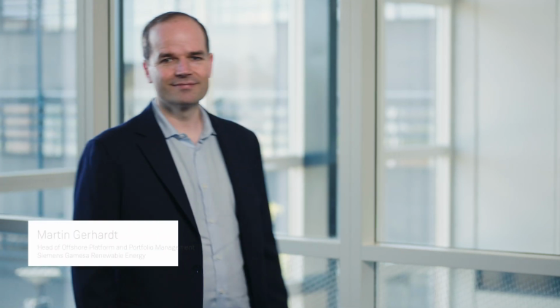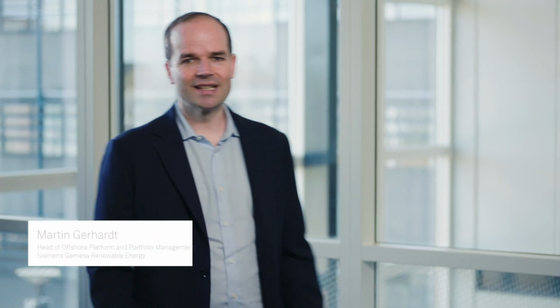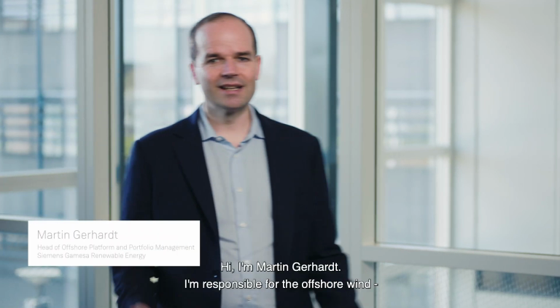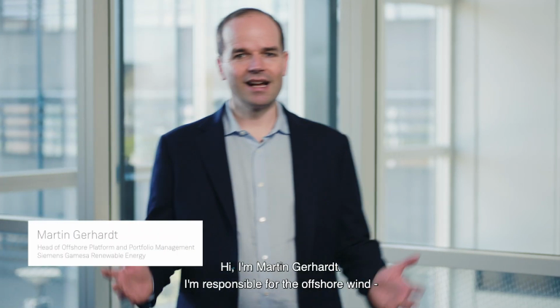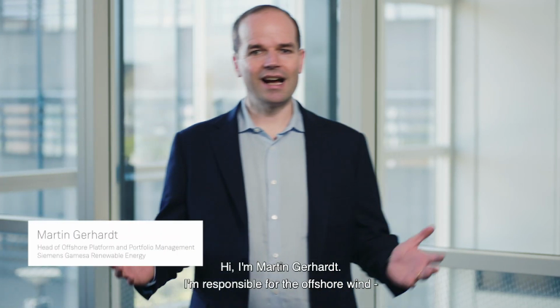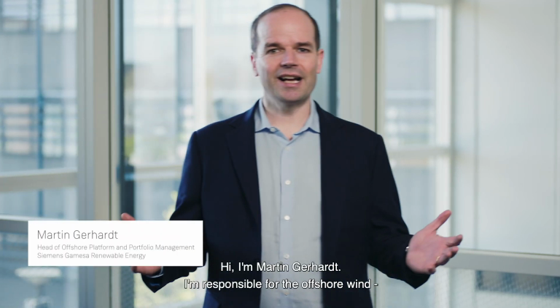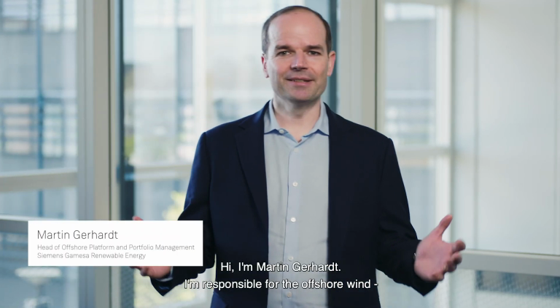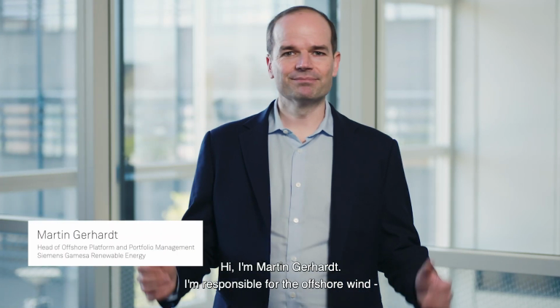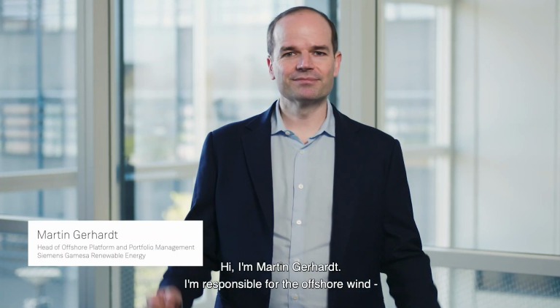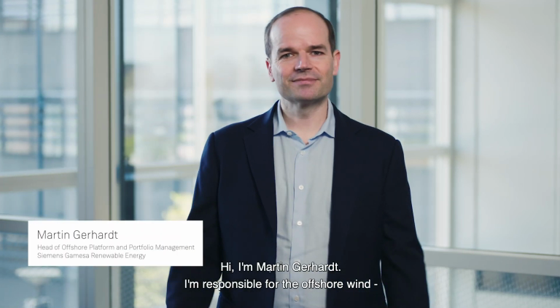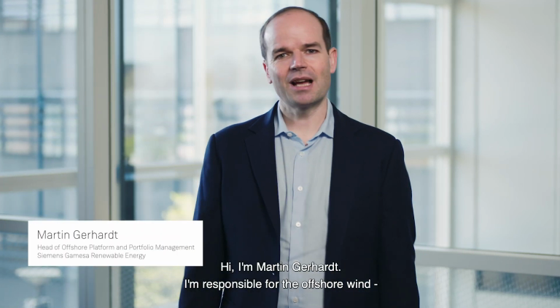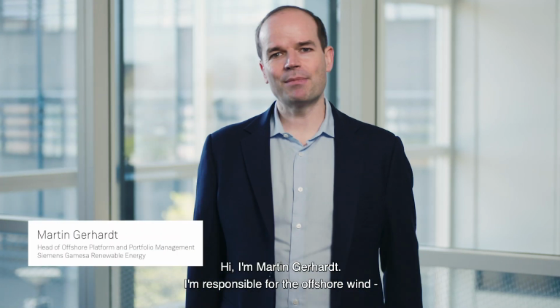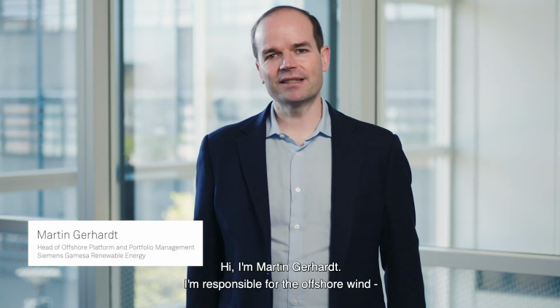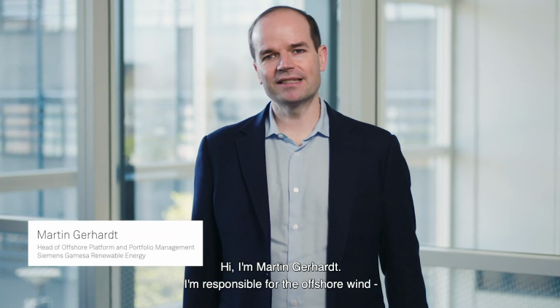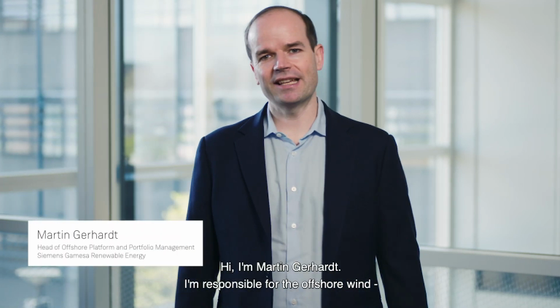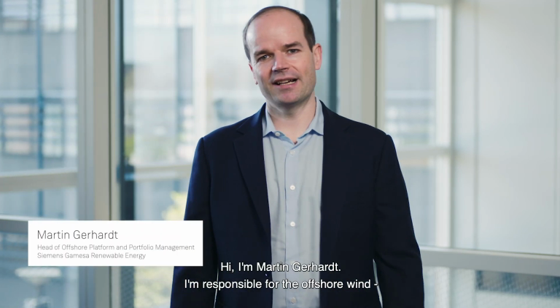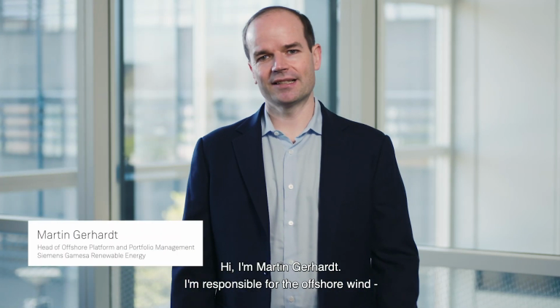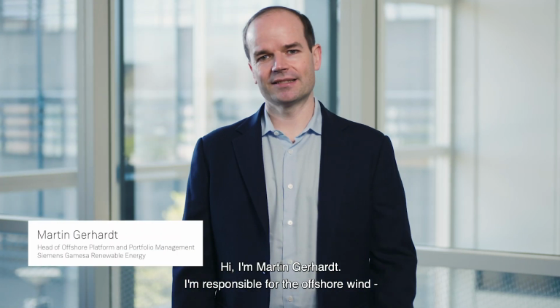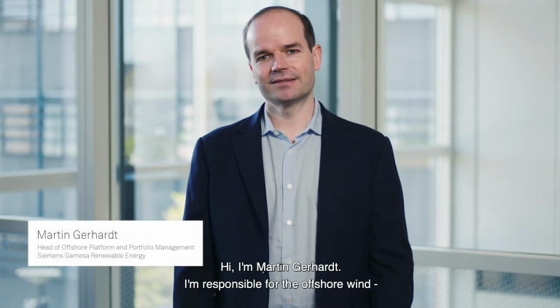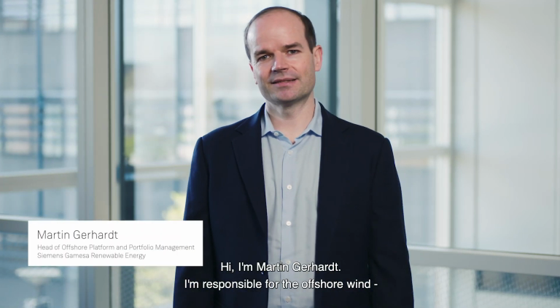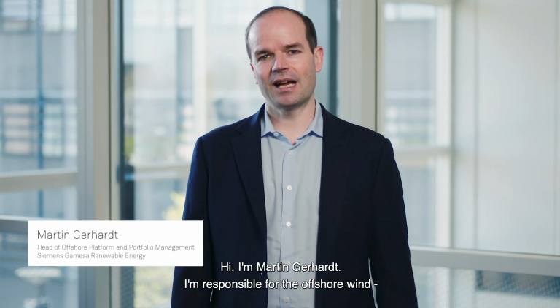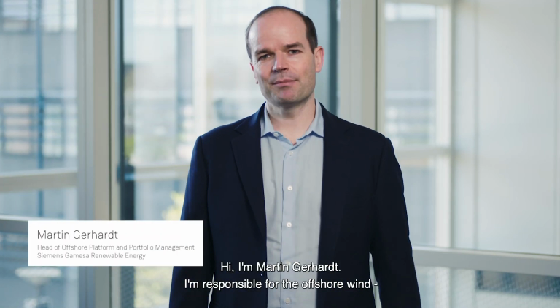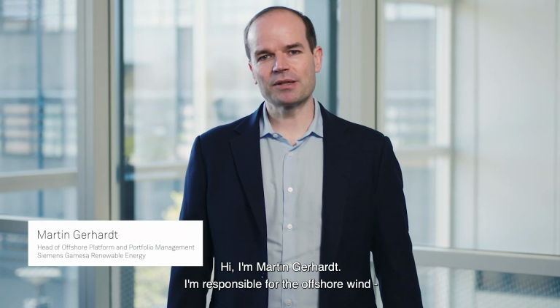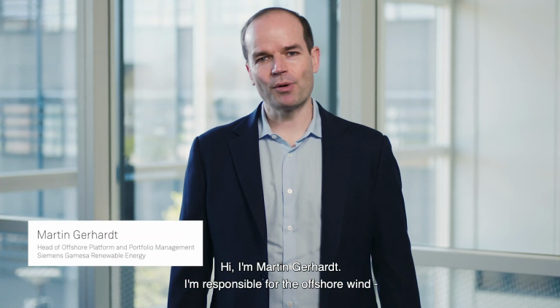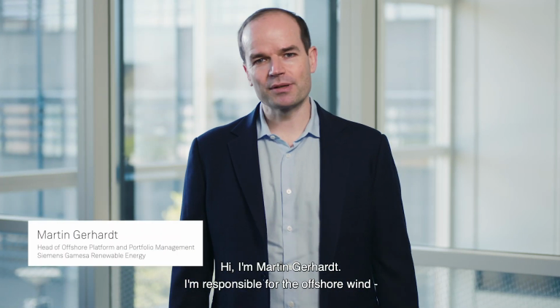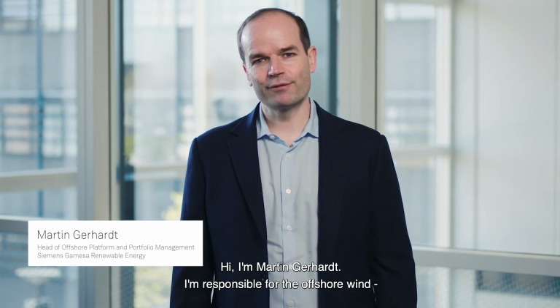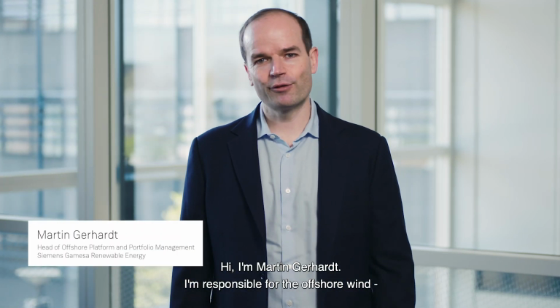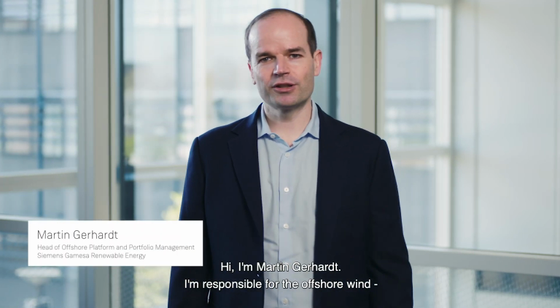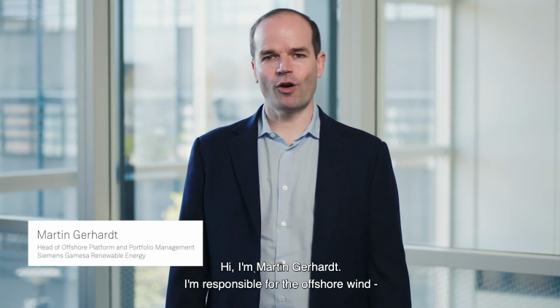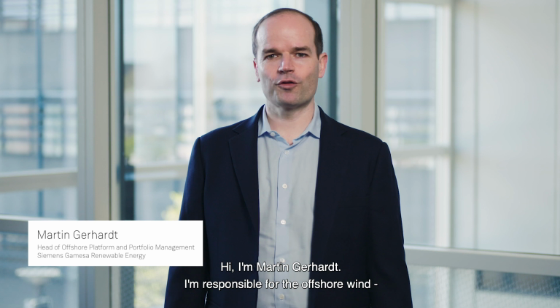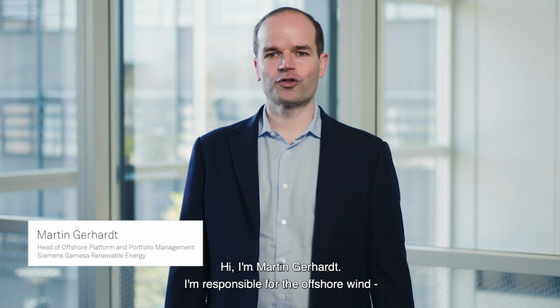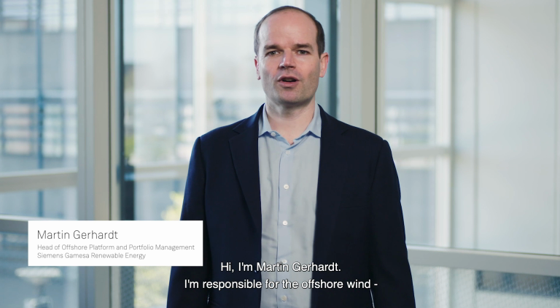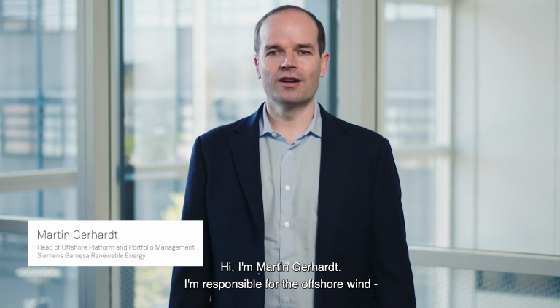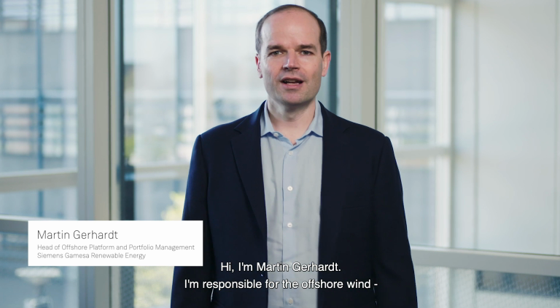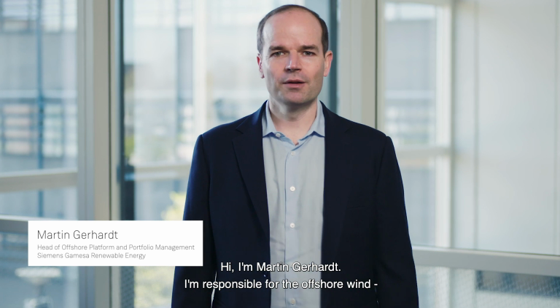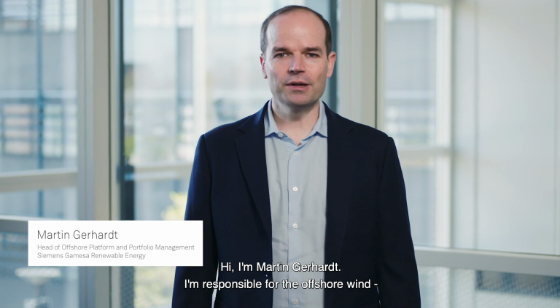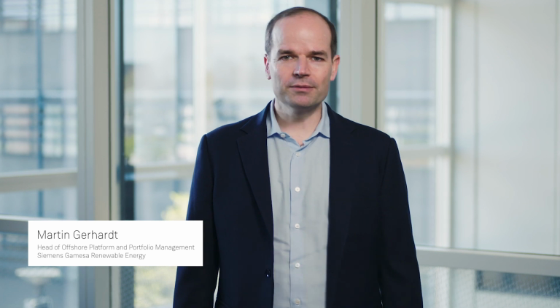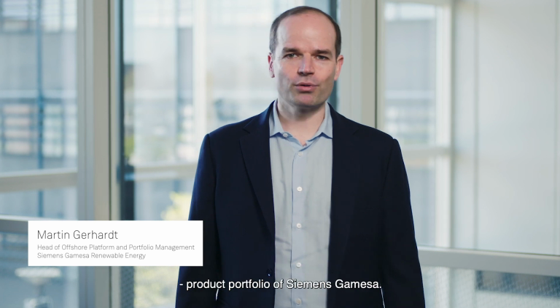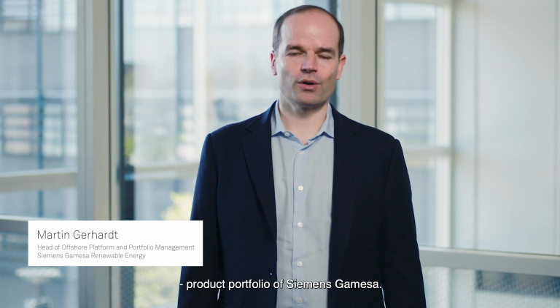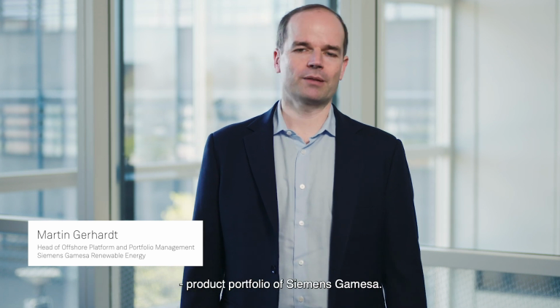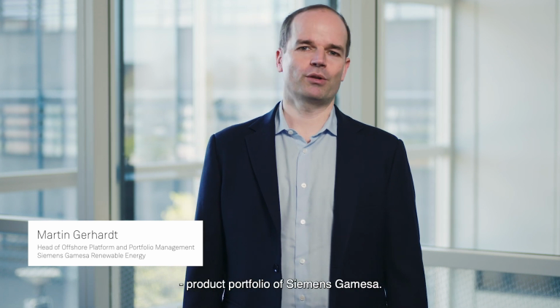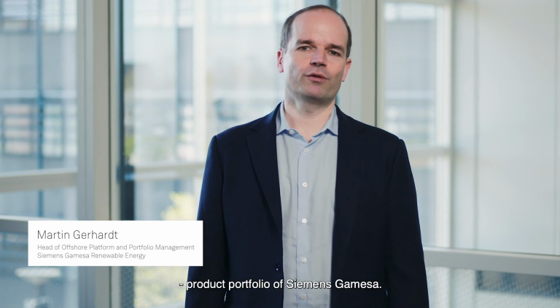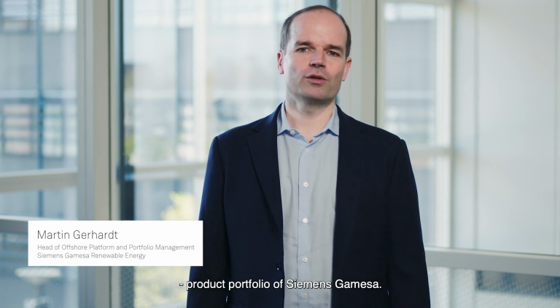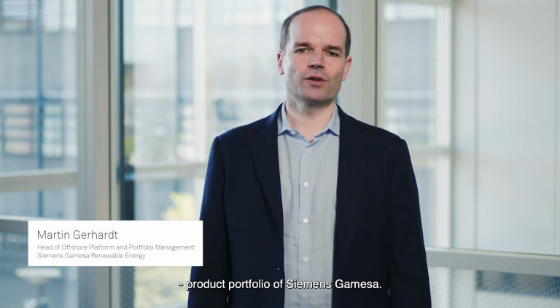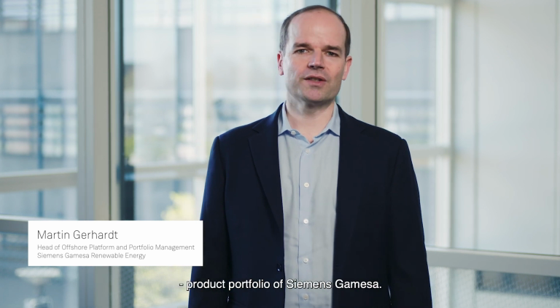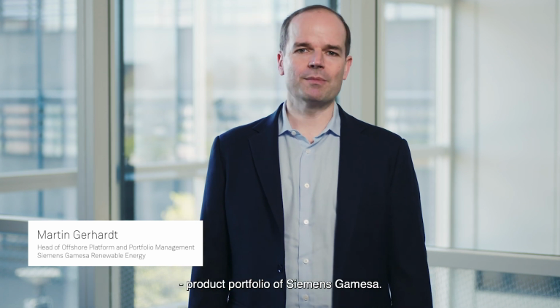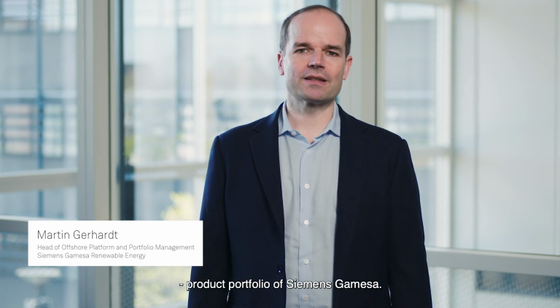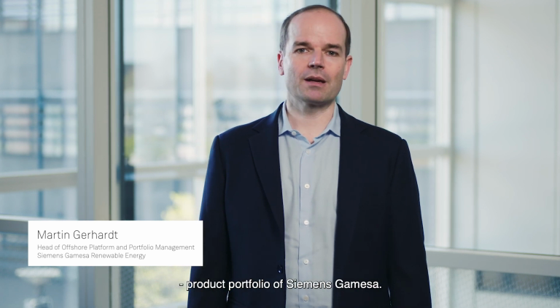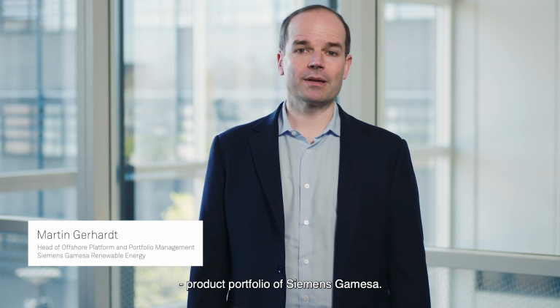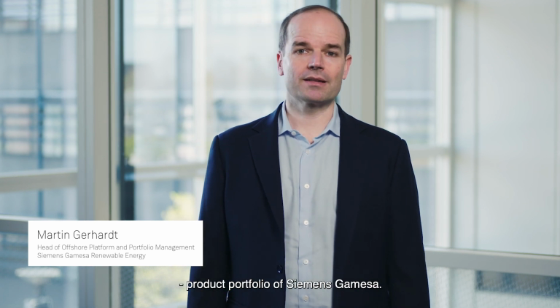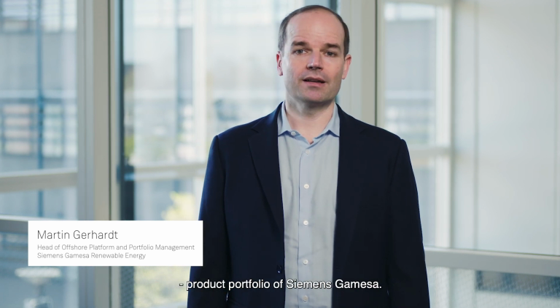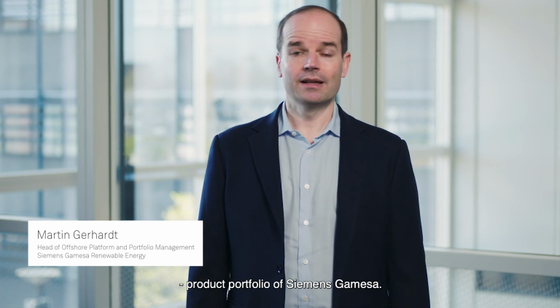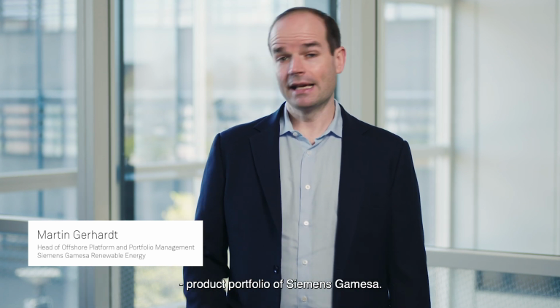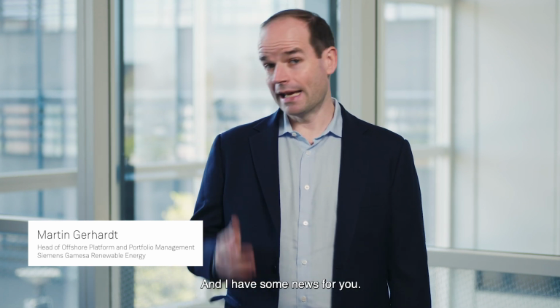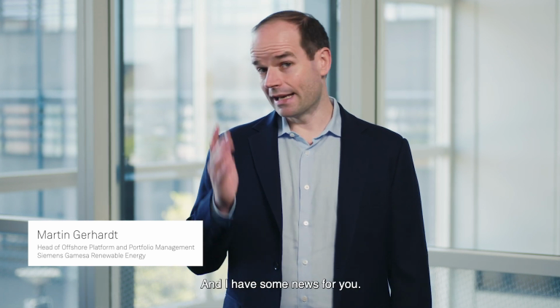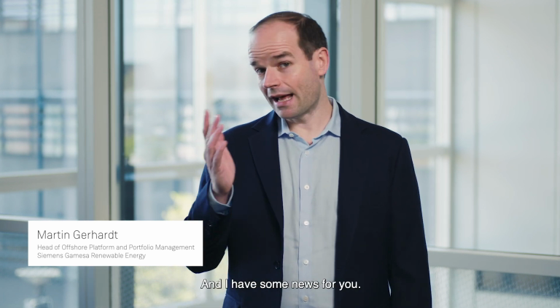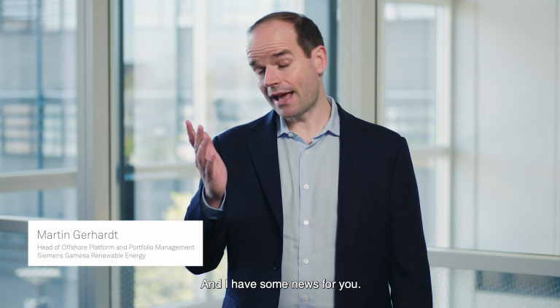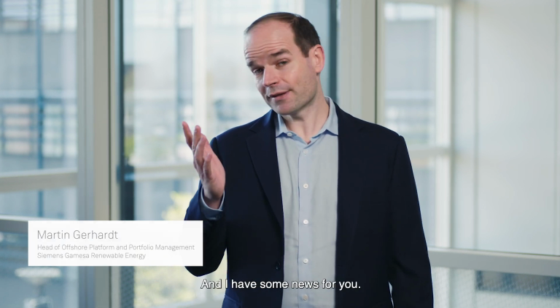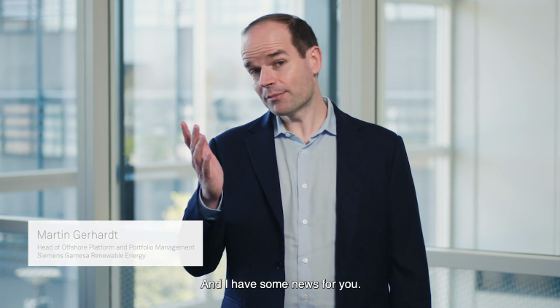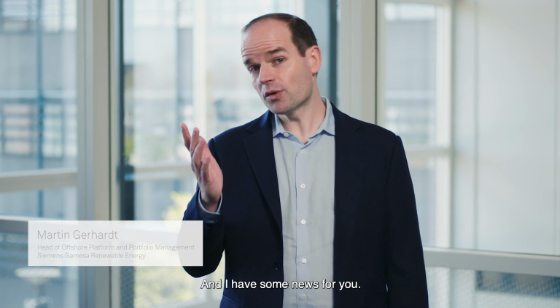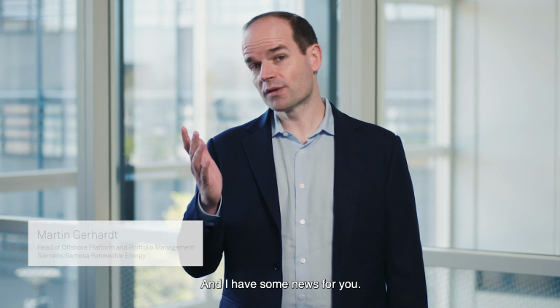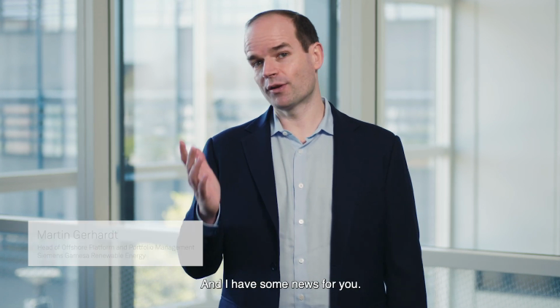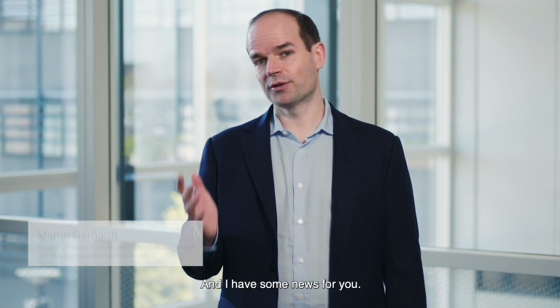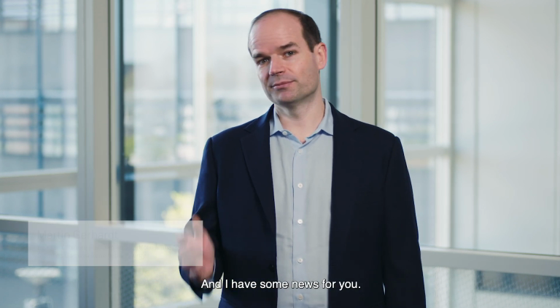Hi, I'm Martin Gerhard. I'm responsible for the offshore wind product portfolio of Siemens Gamesa and I have some news for you.